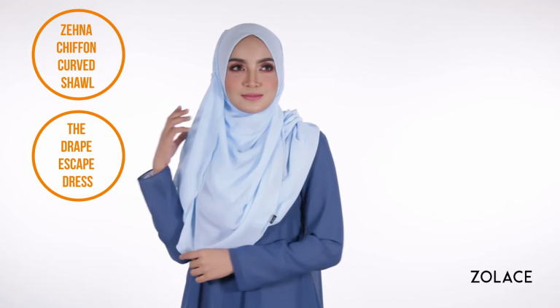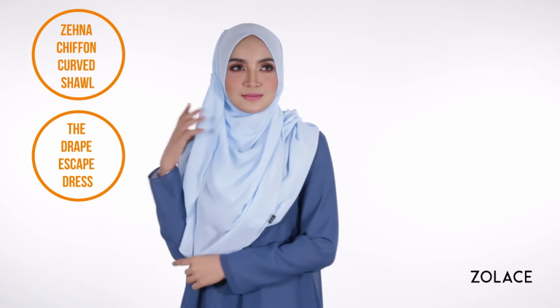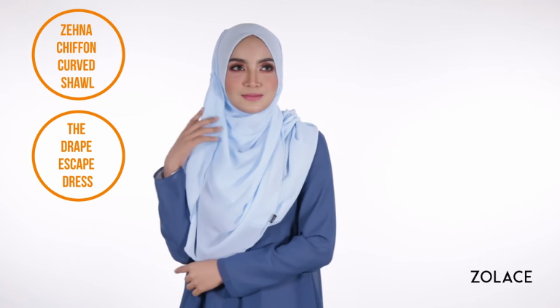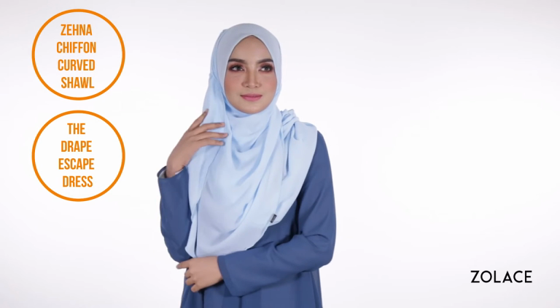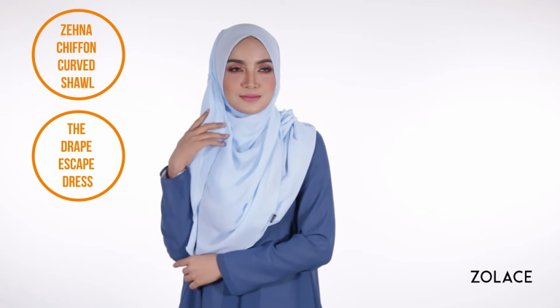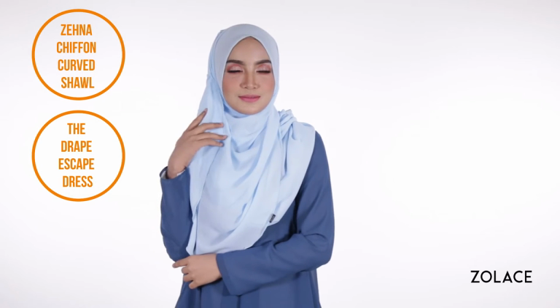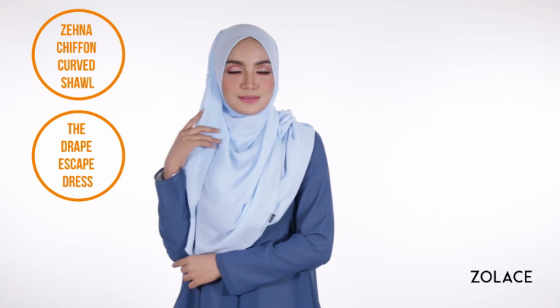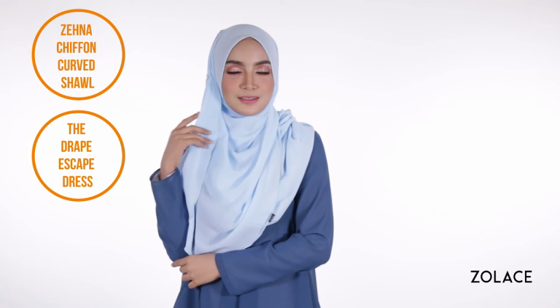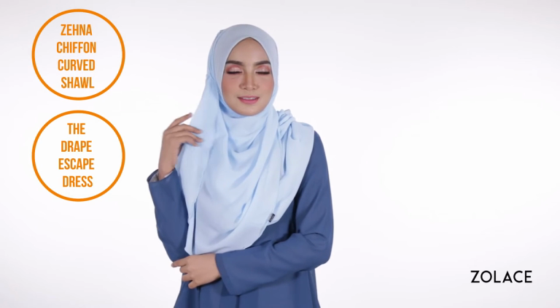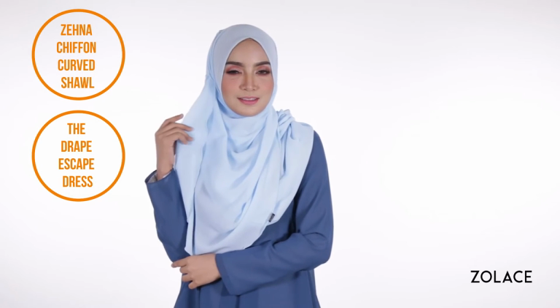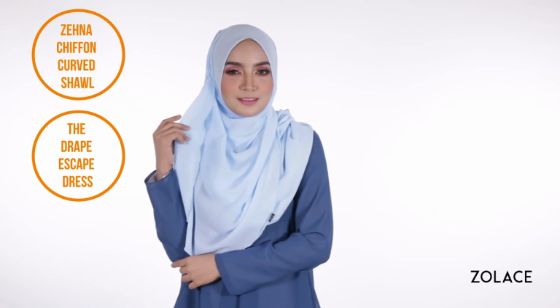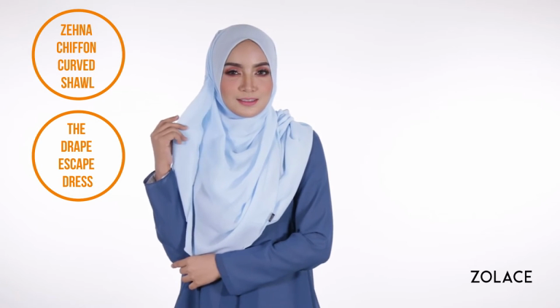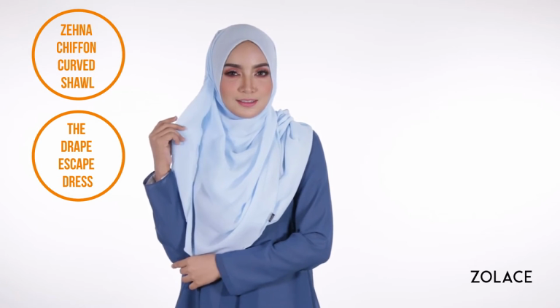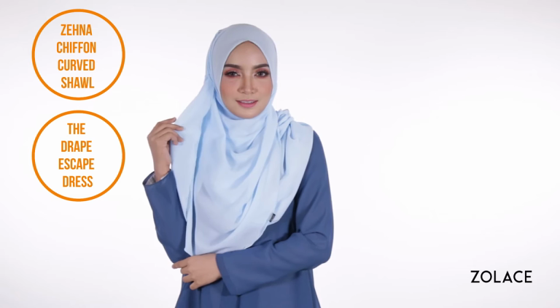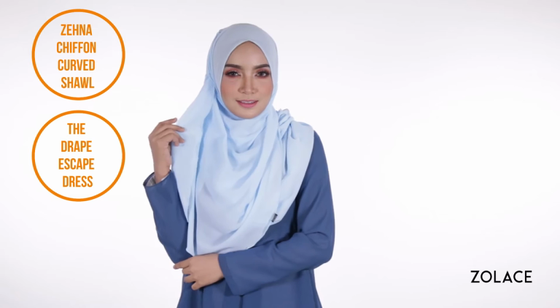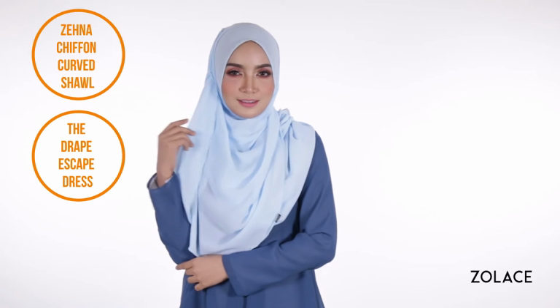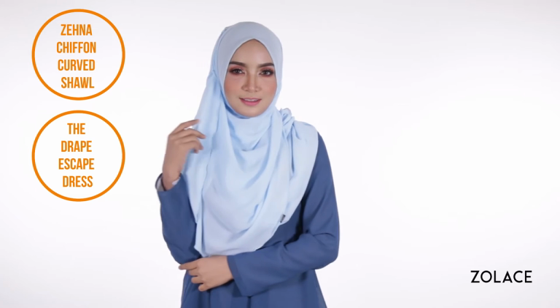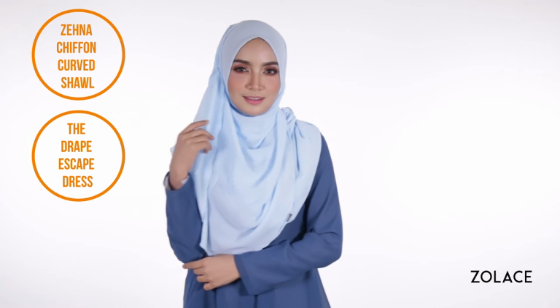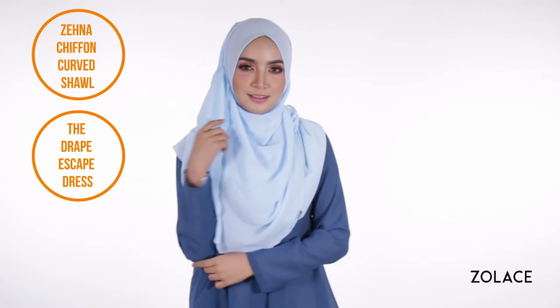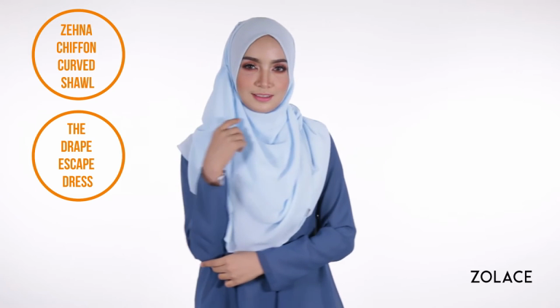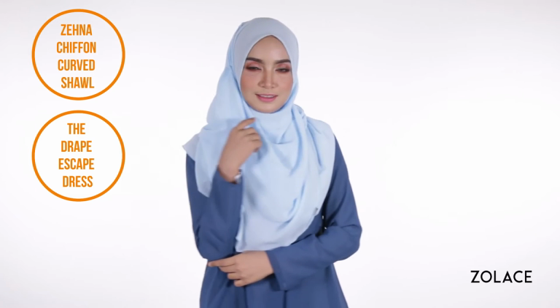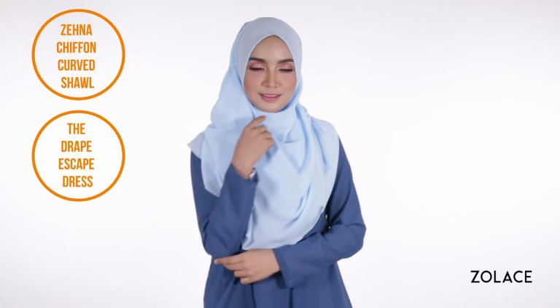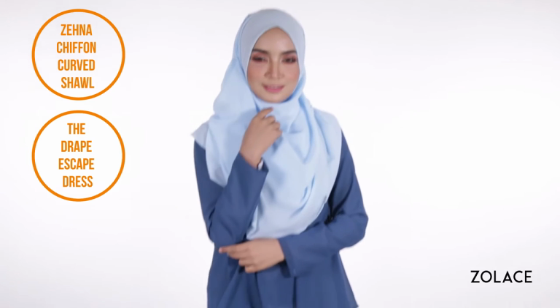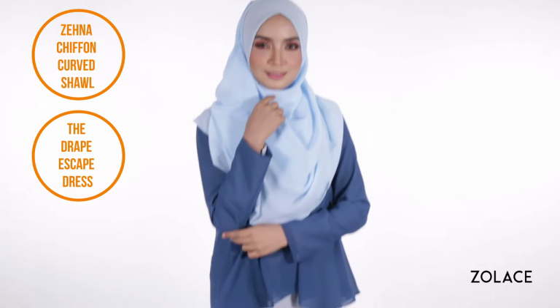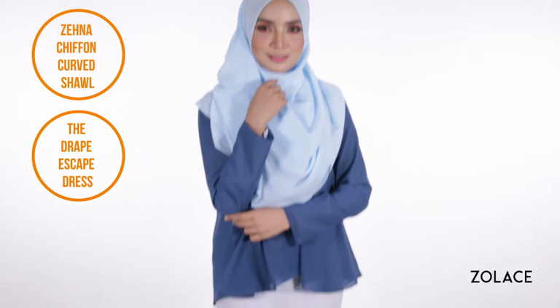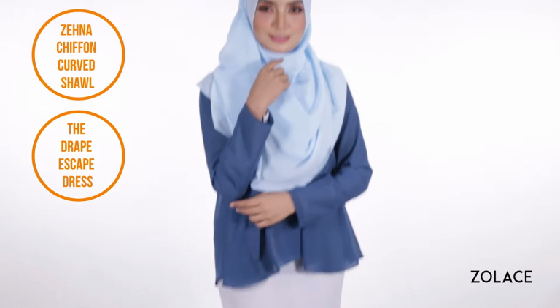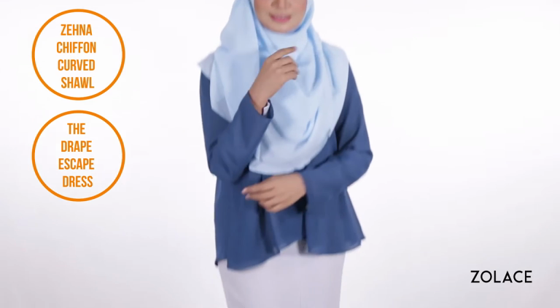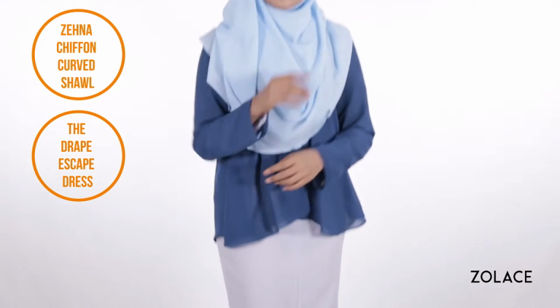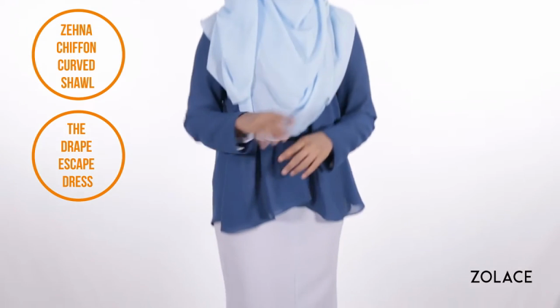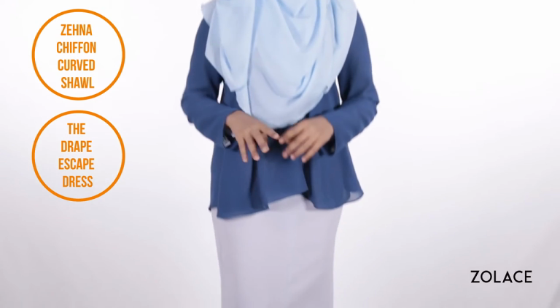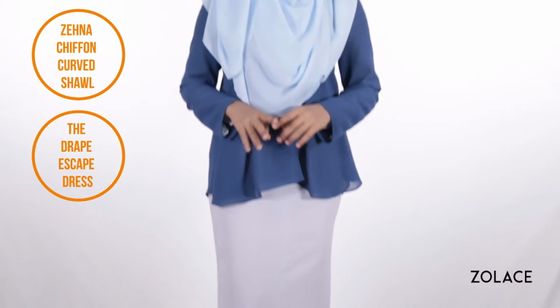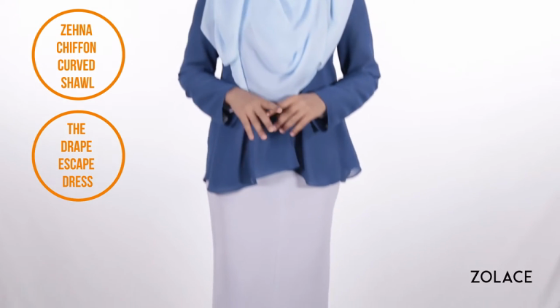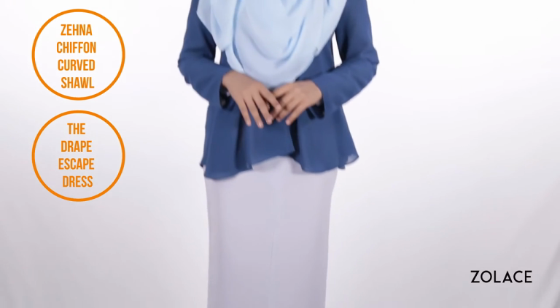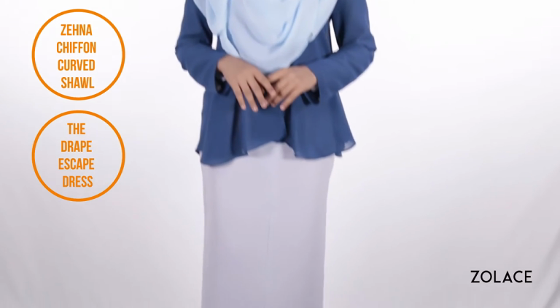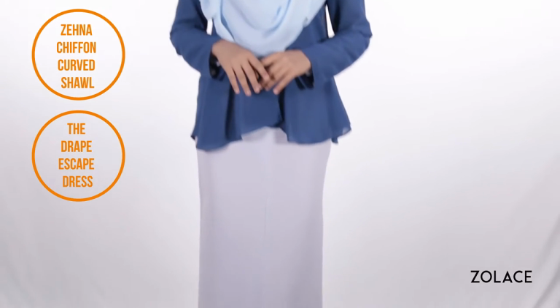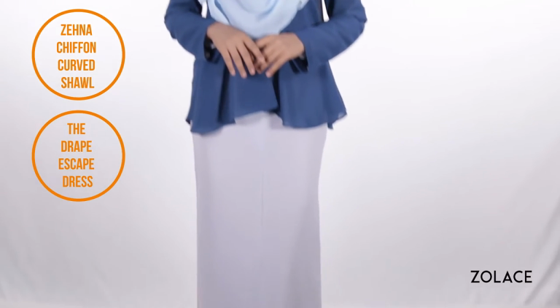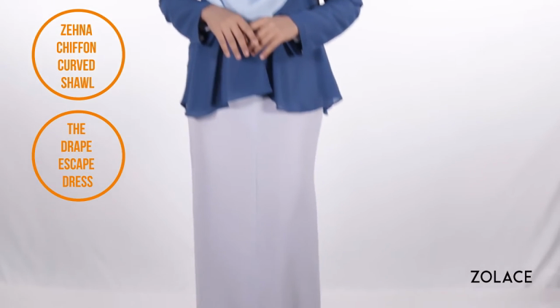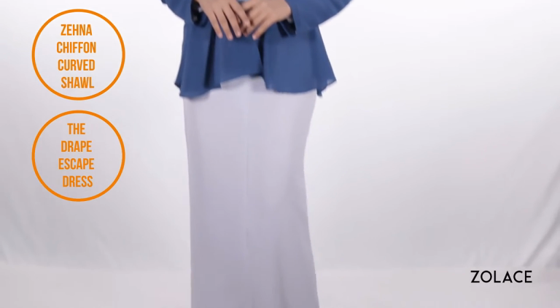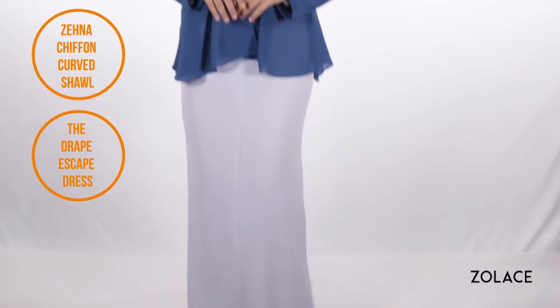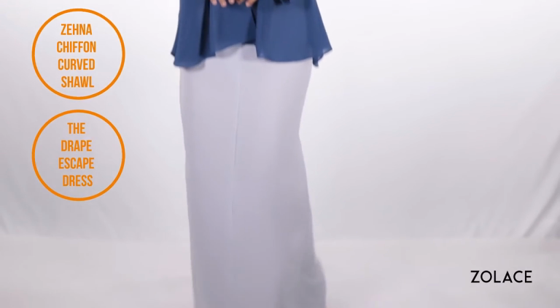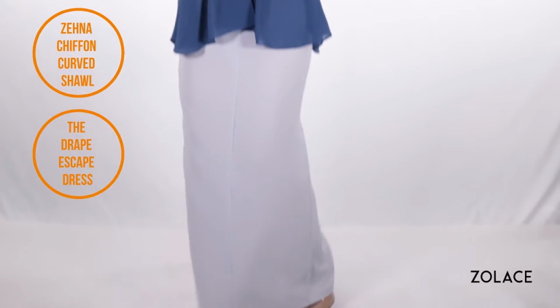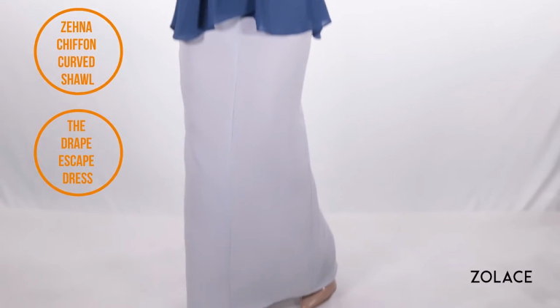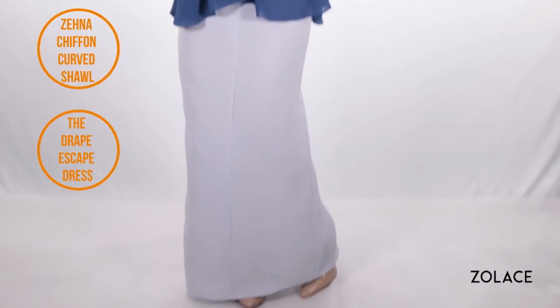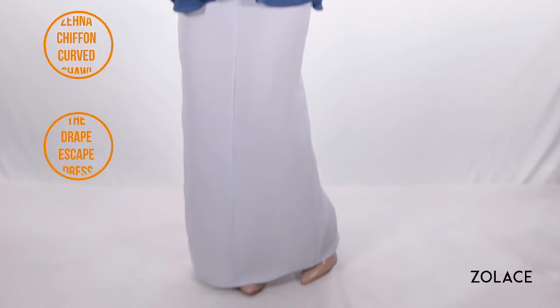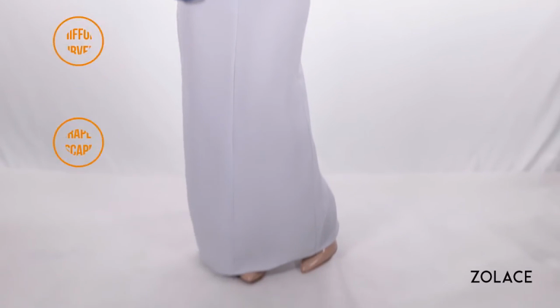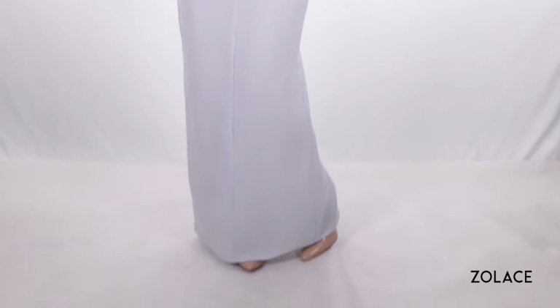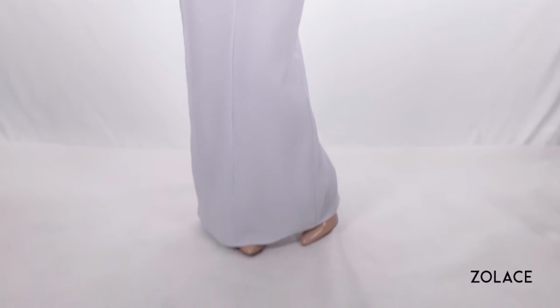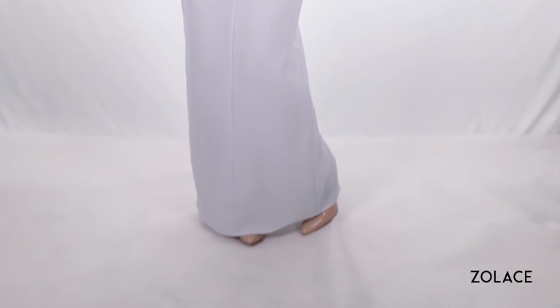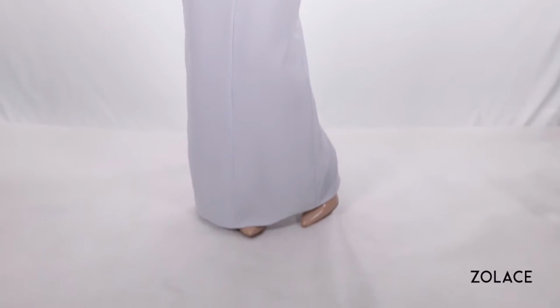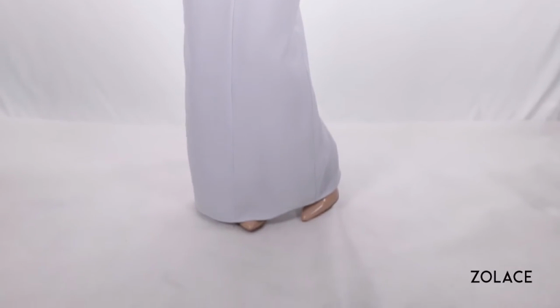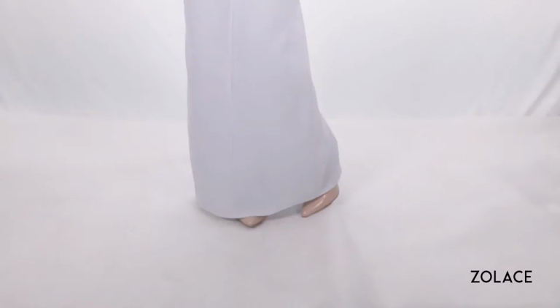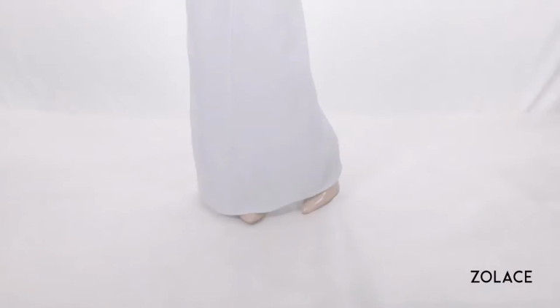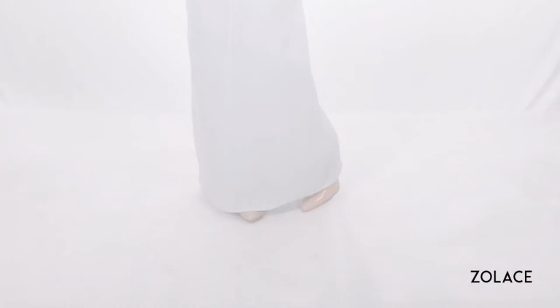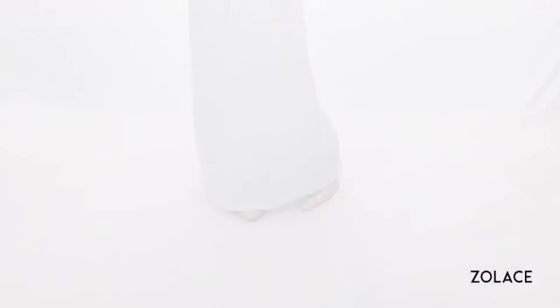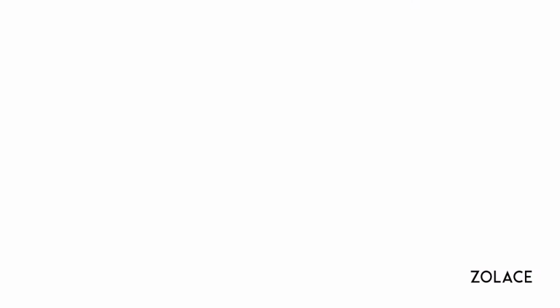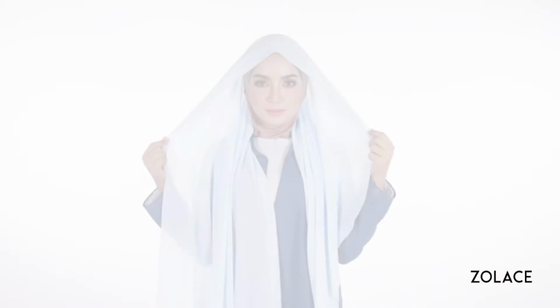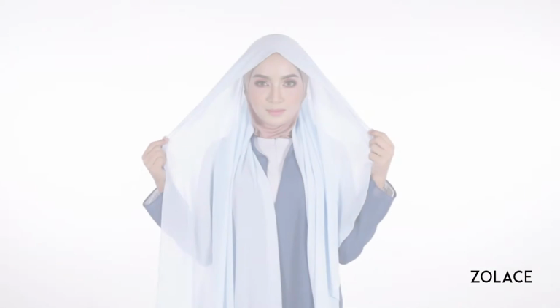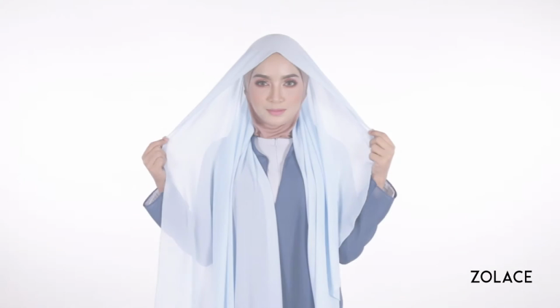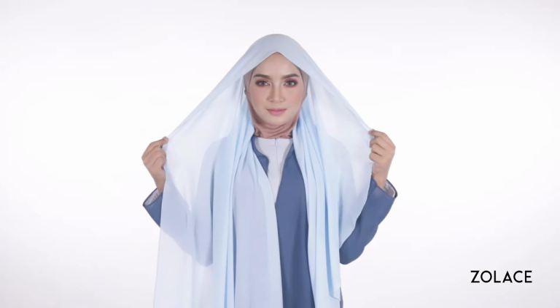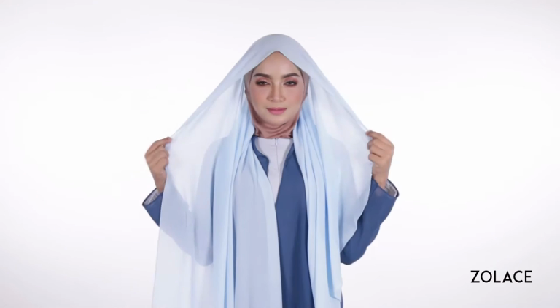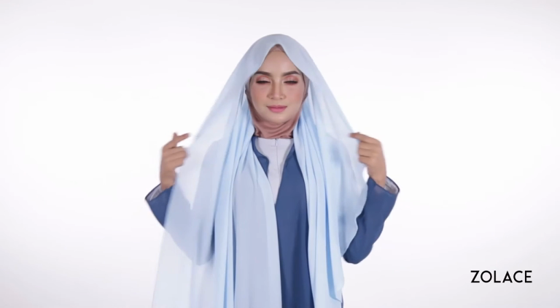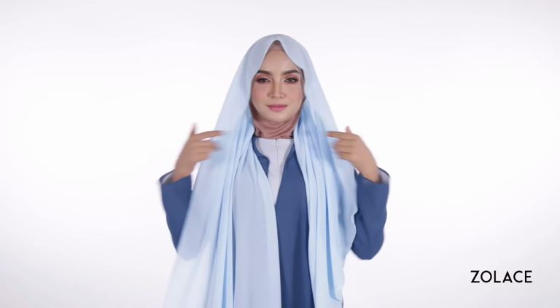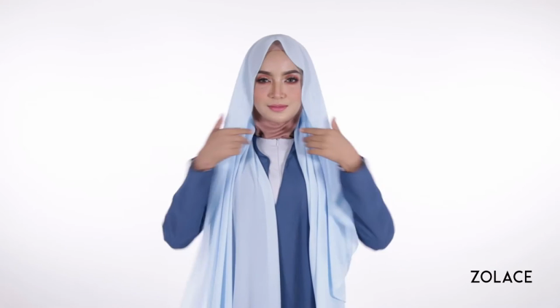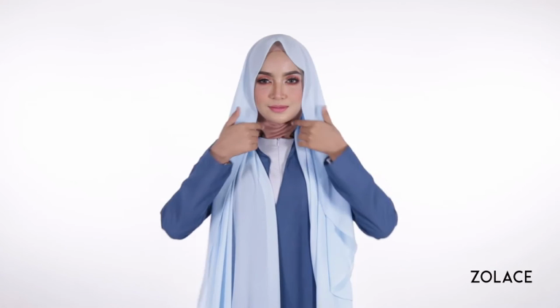Today we've paired this look with a drape escape dress for a classic but modern look. So just grab one brooch, two pins, and we can get started.